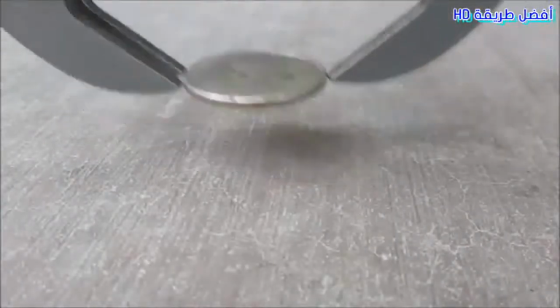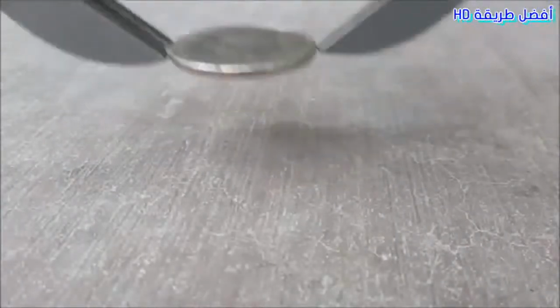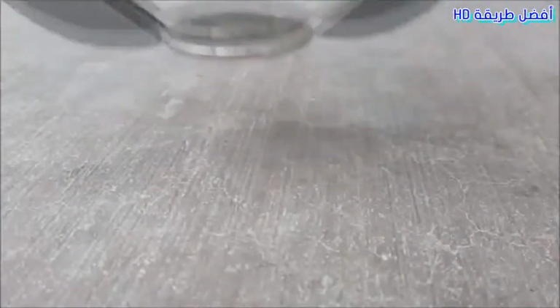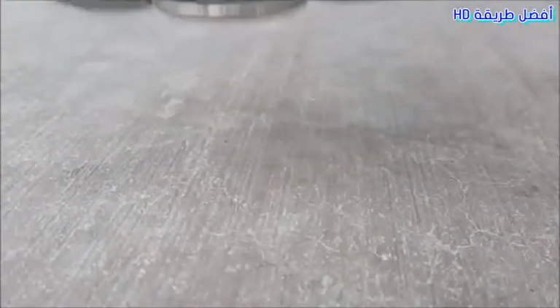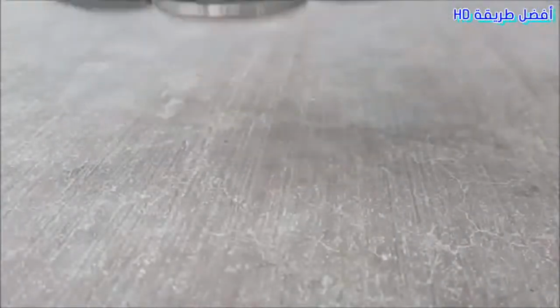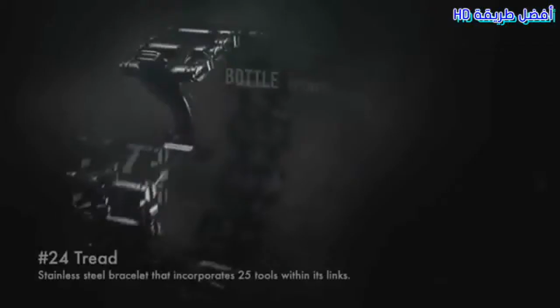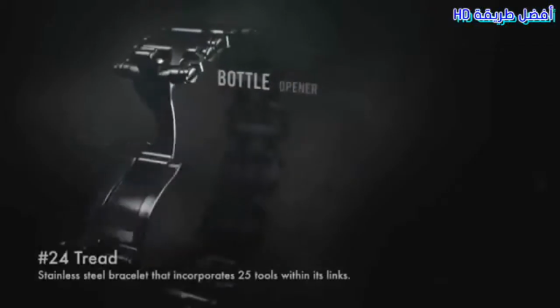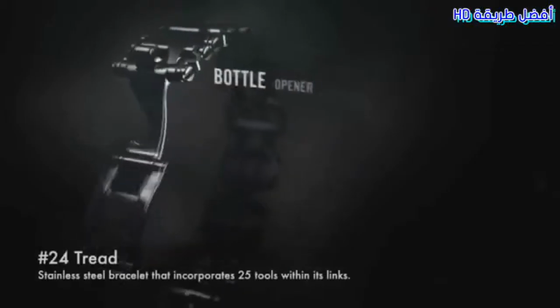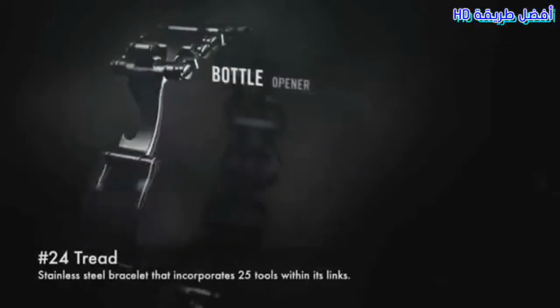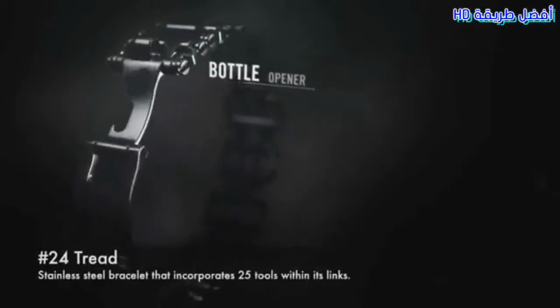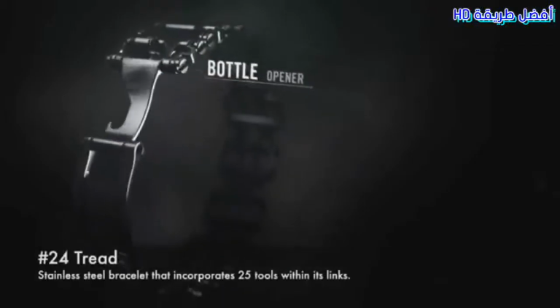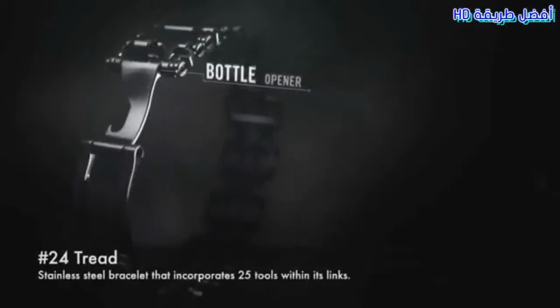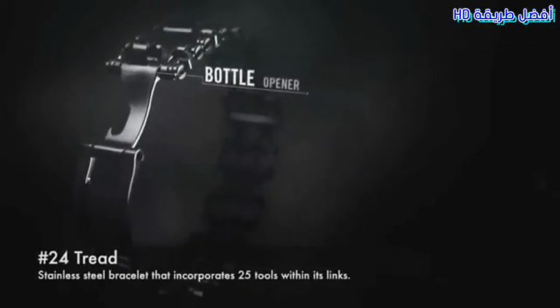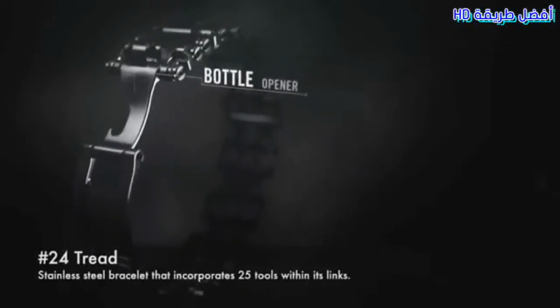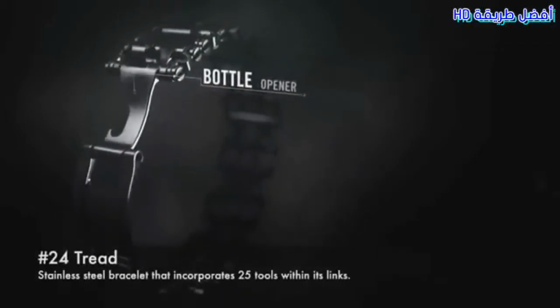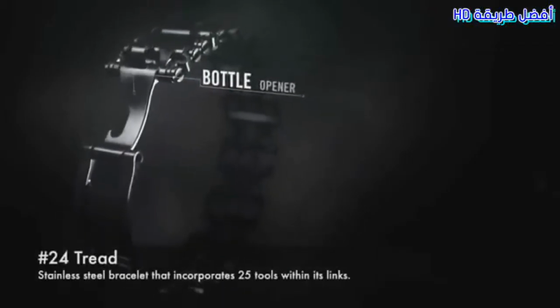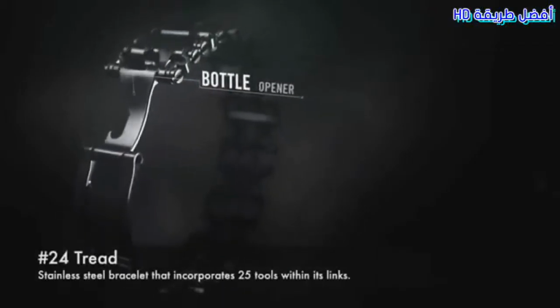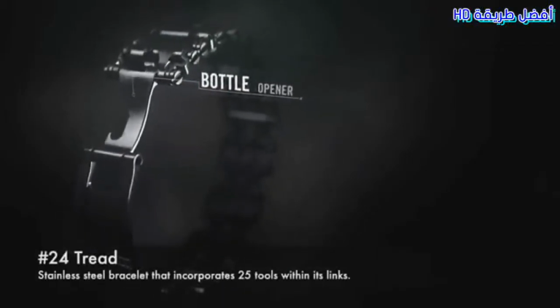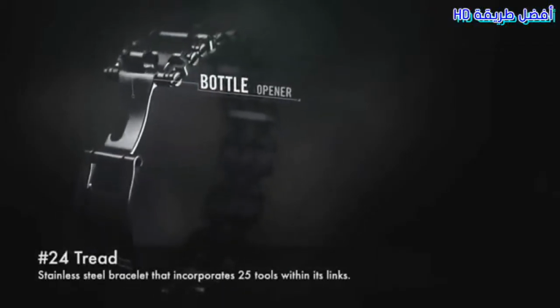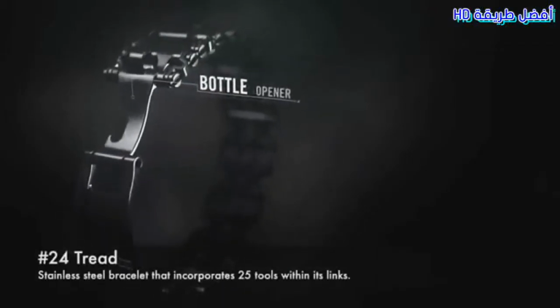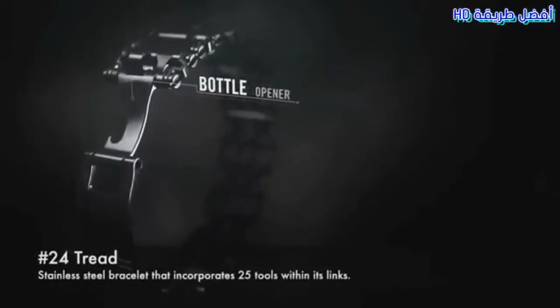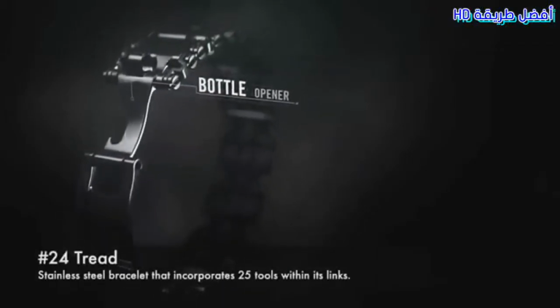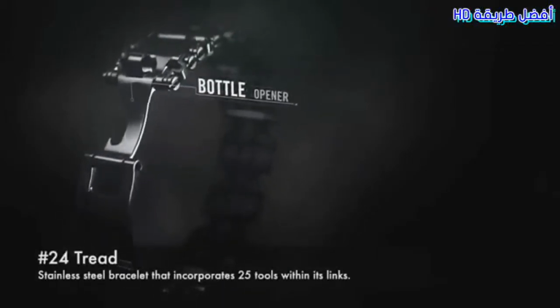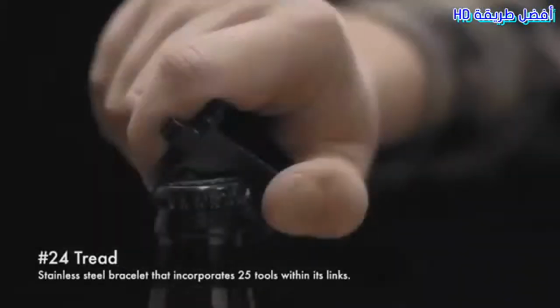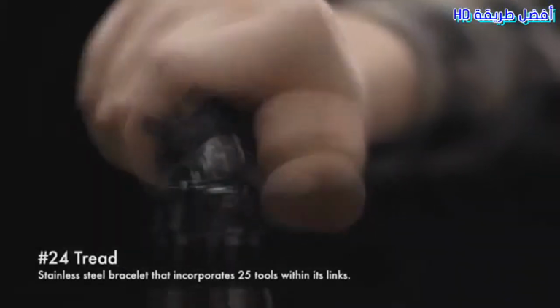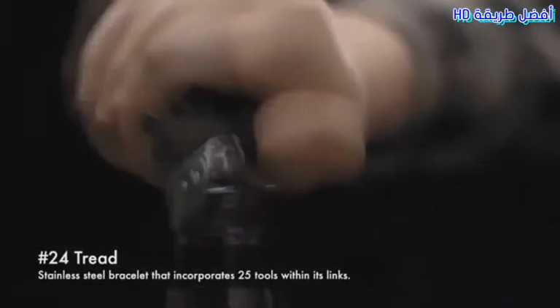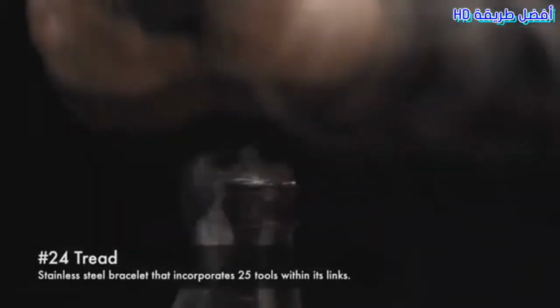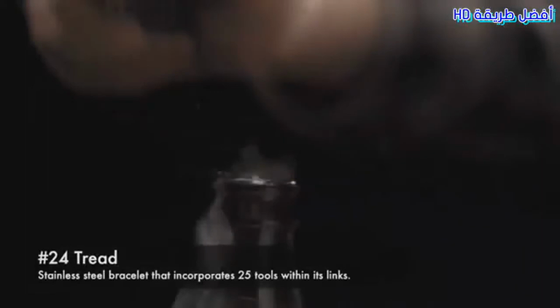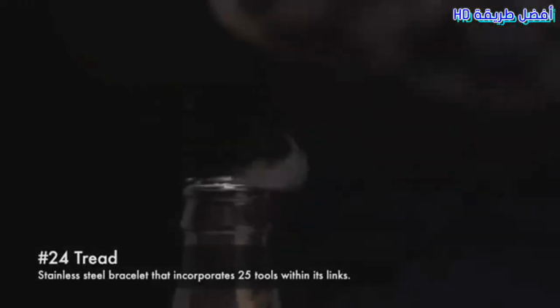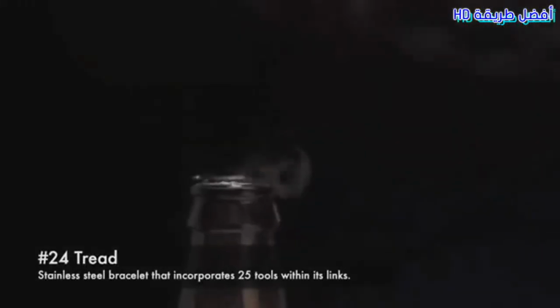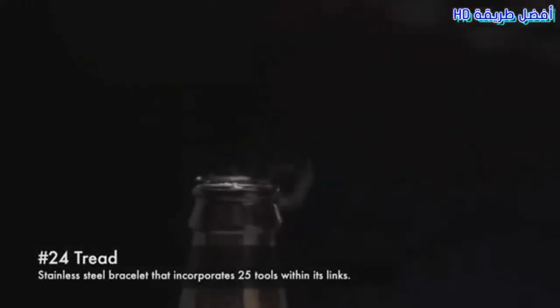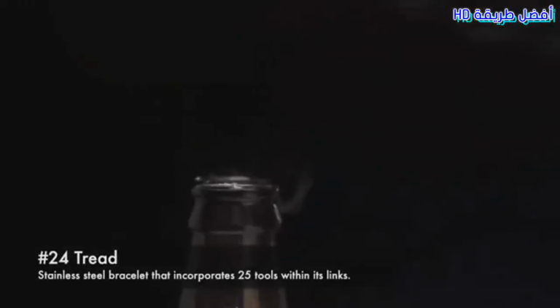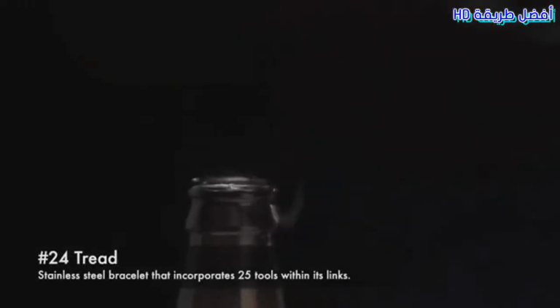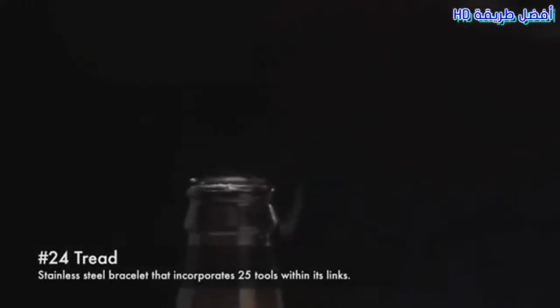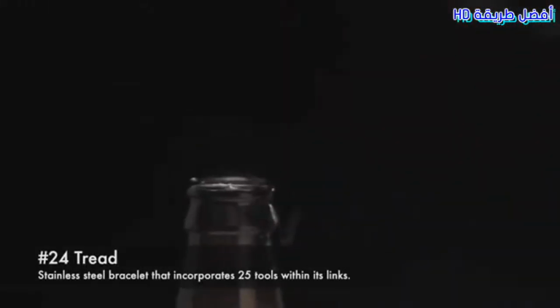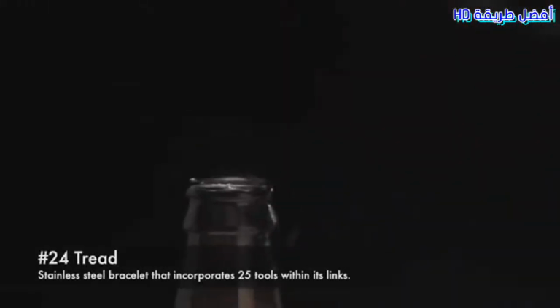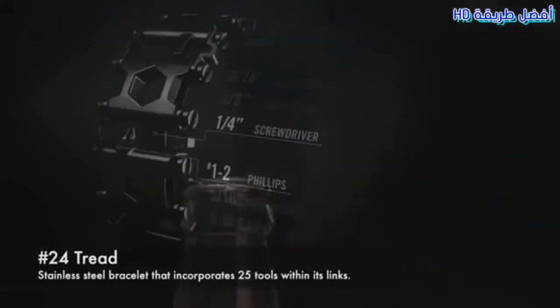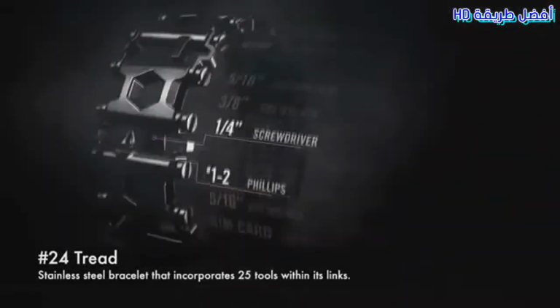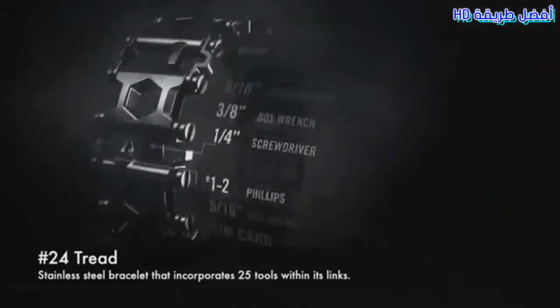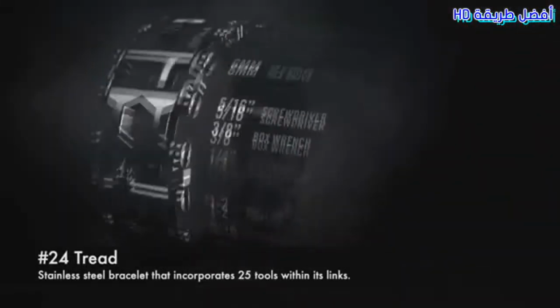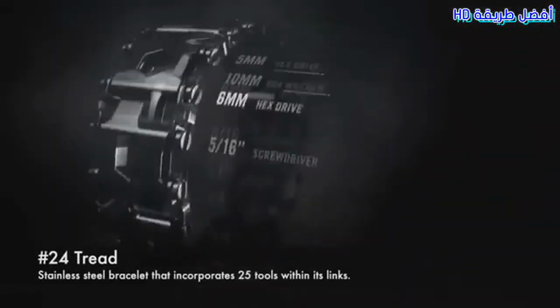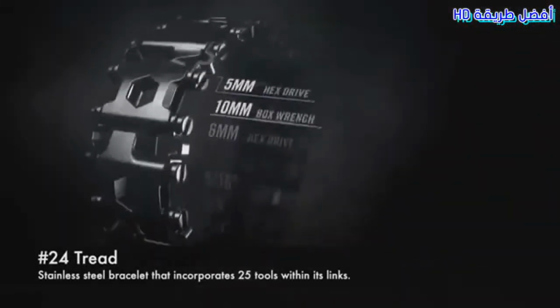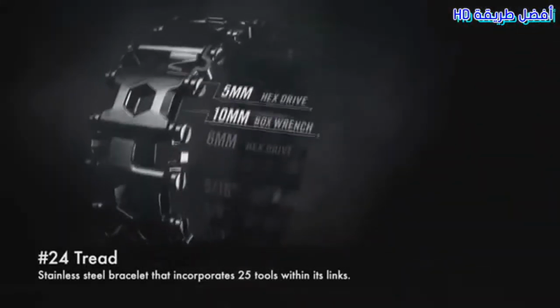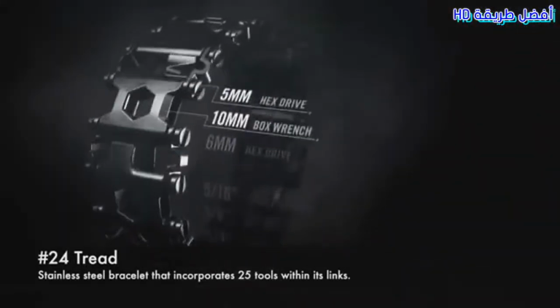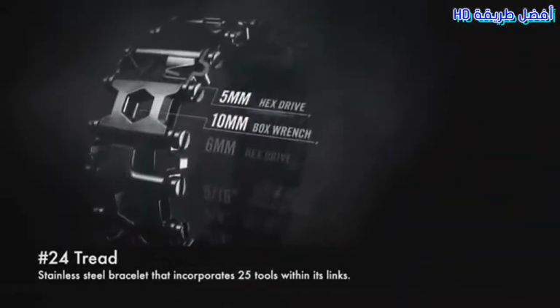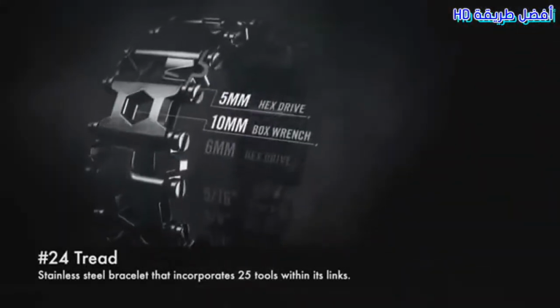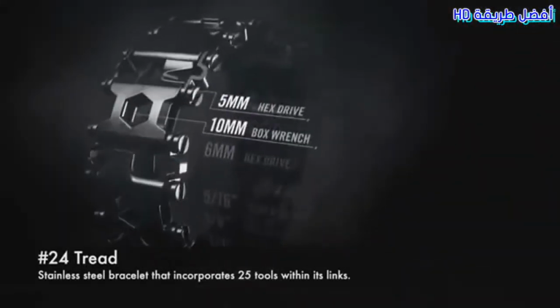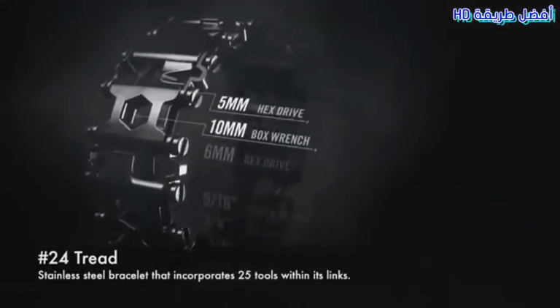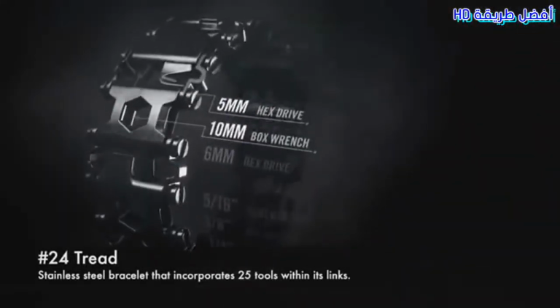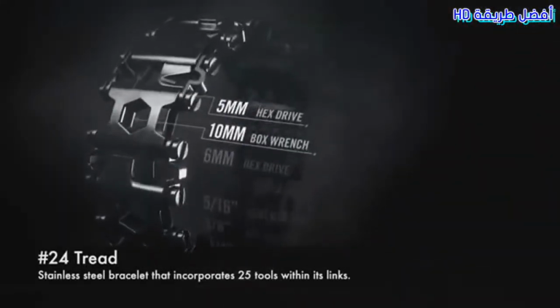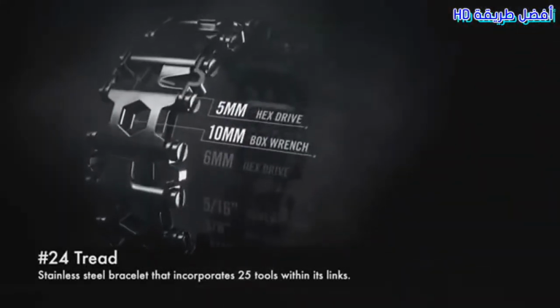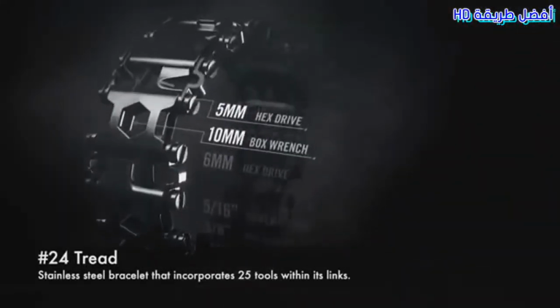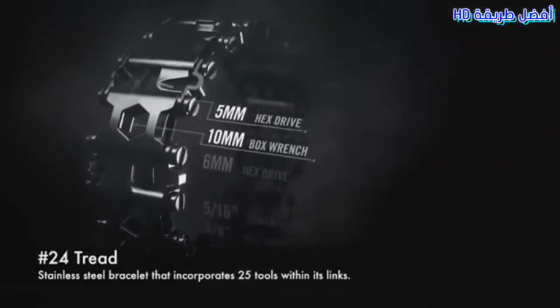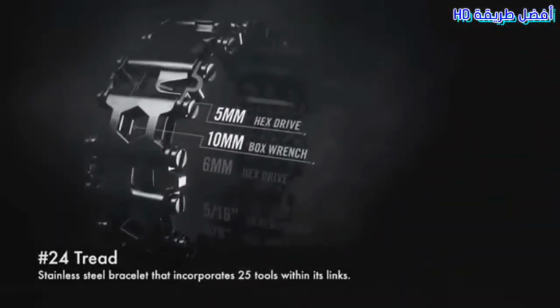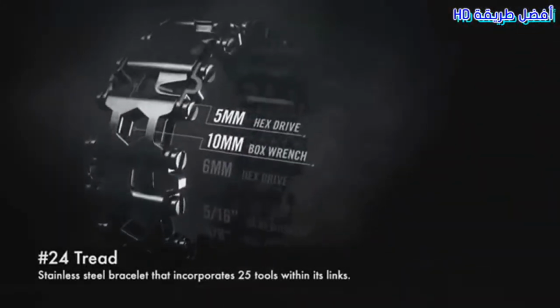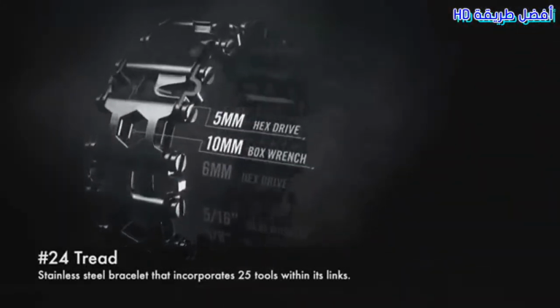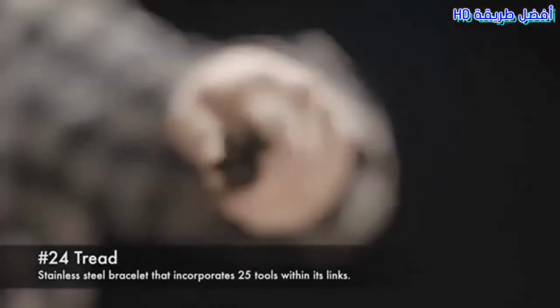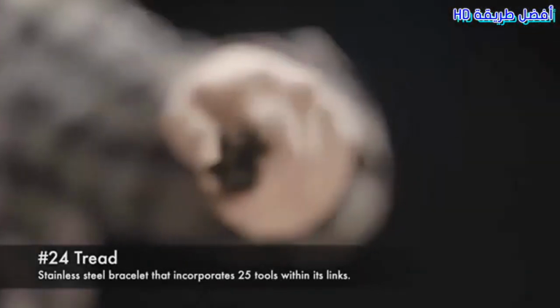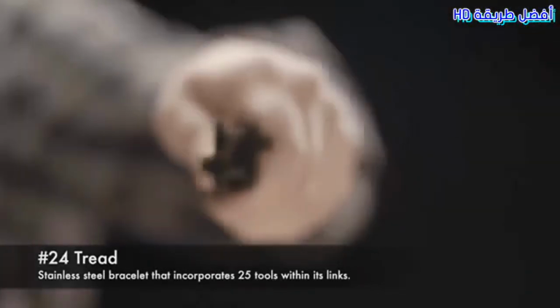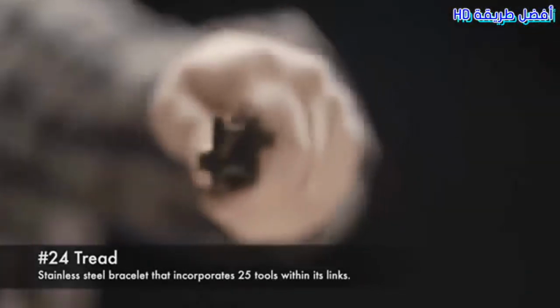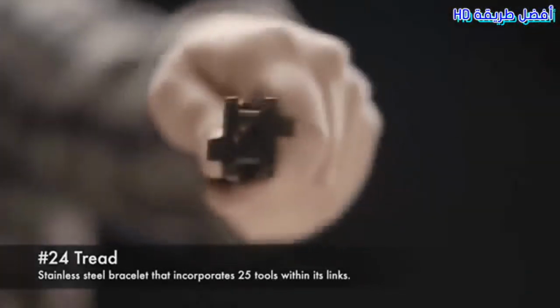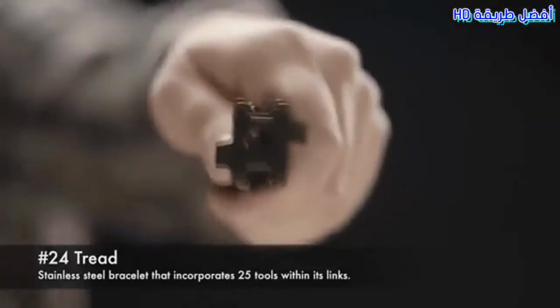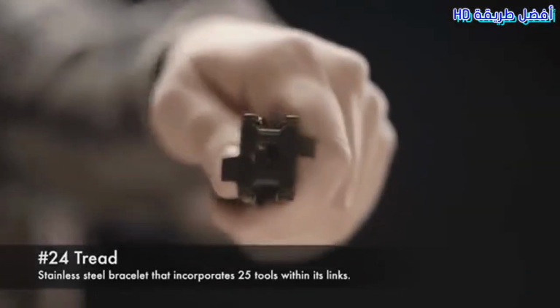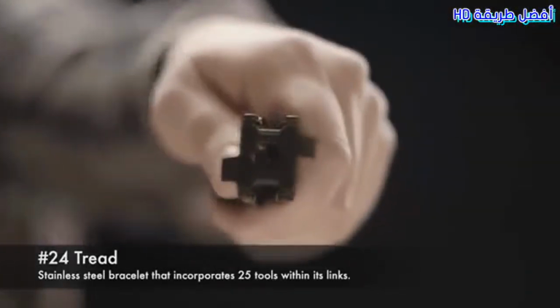Number 24: Tread. A stainless steel bracelet that incorporates 25 tools within its links.